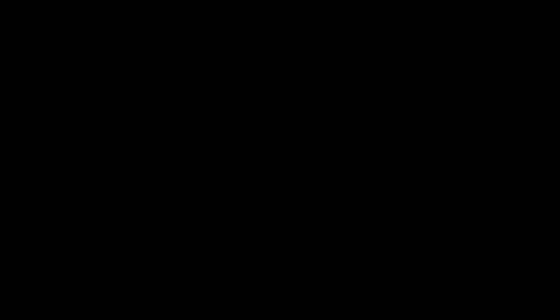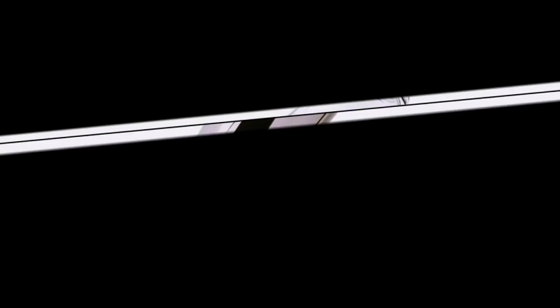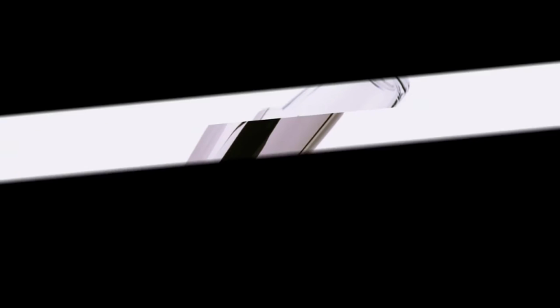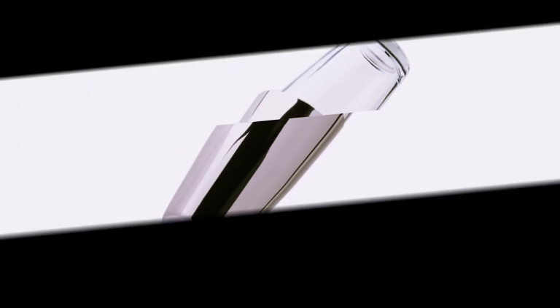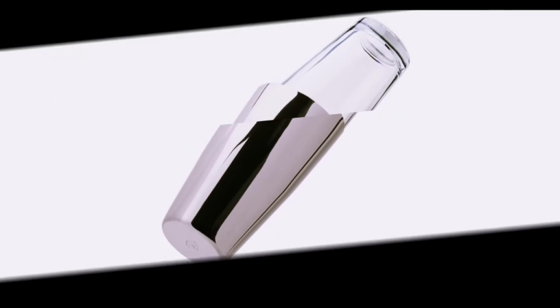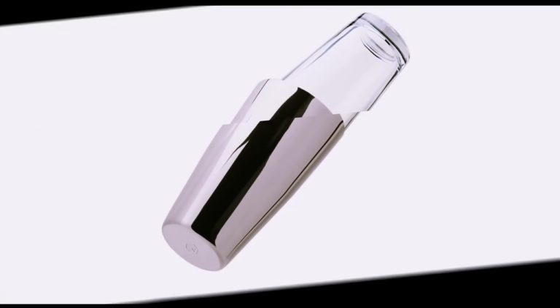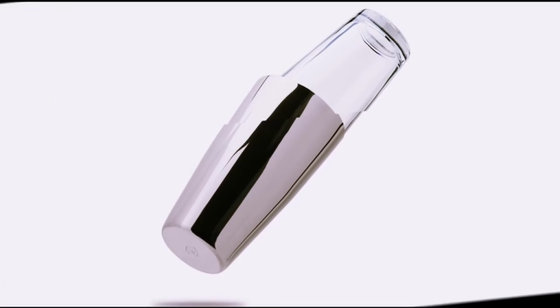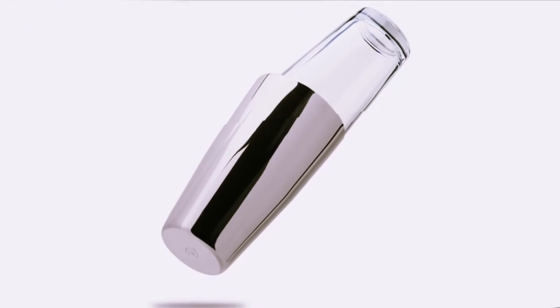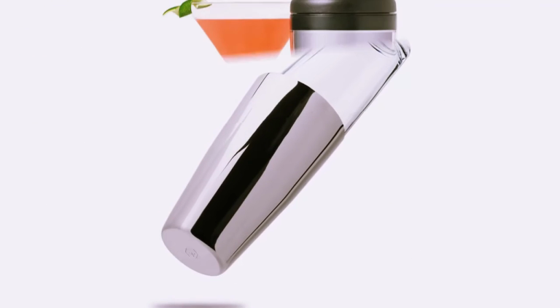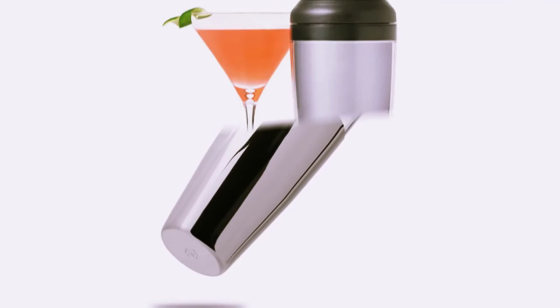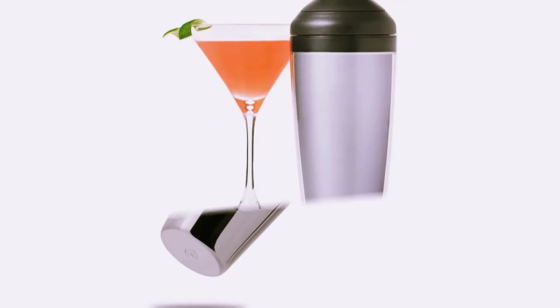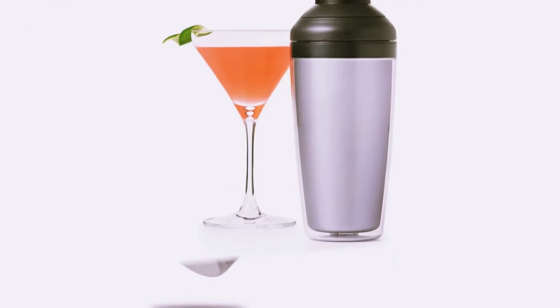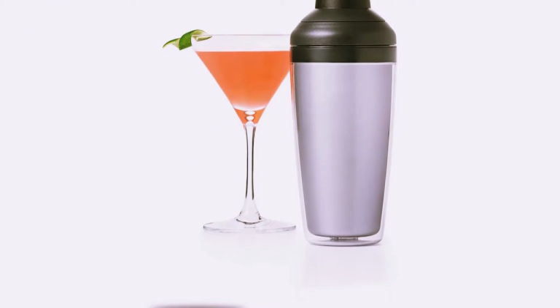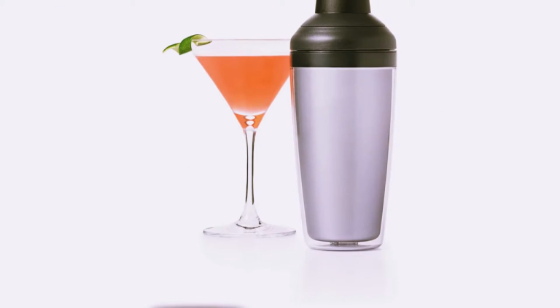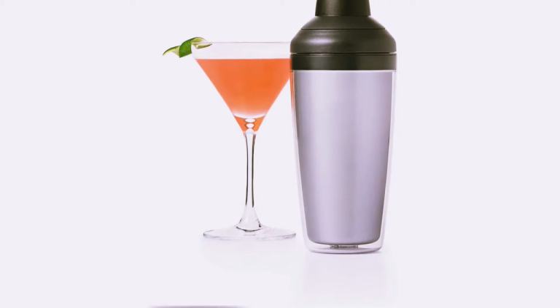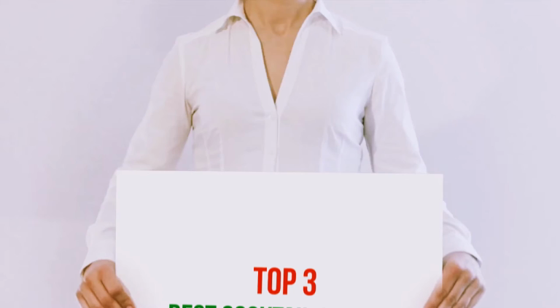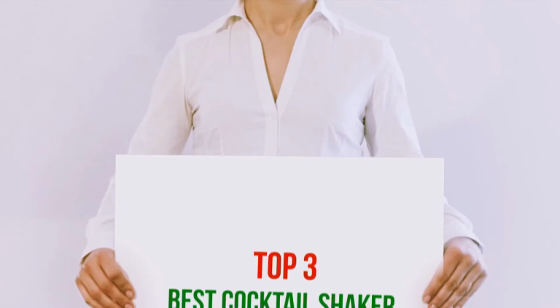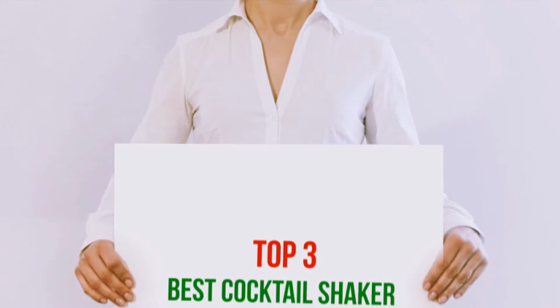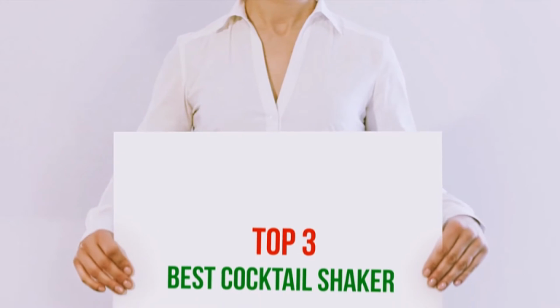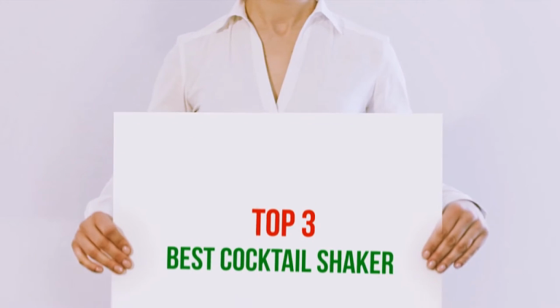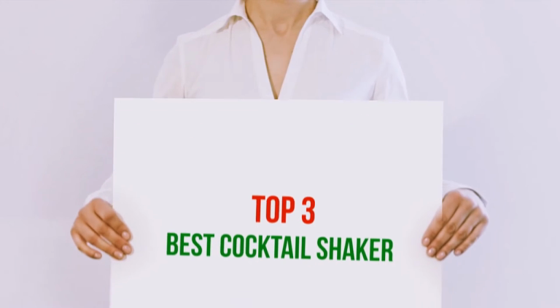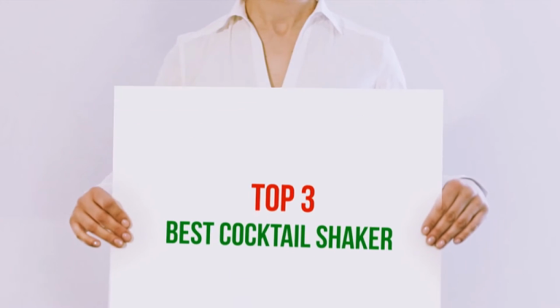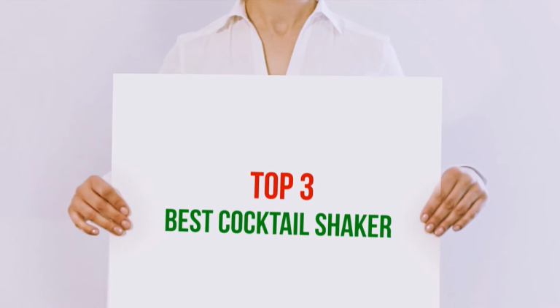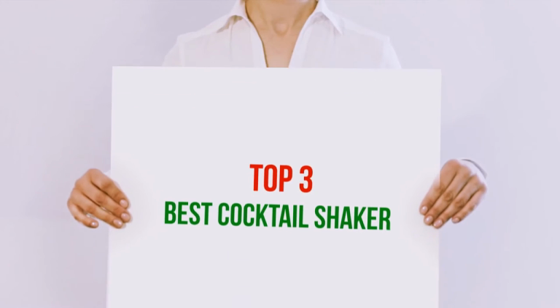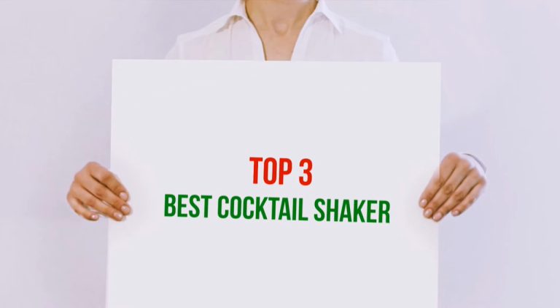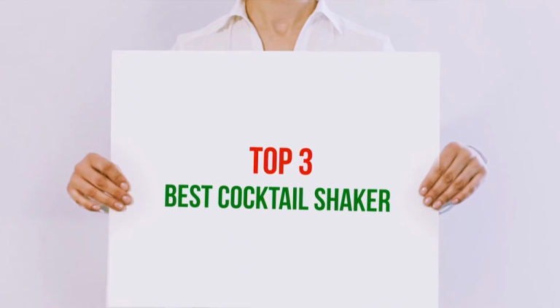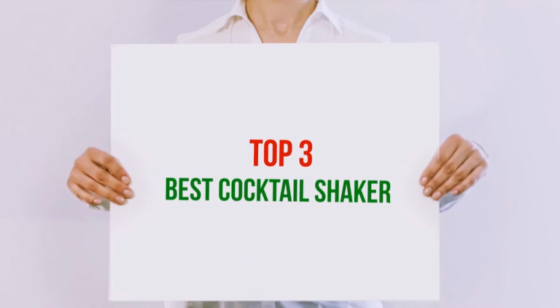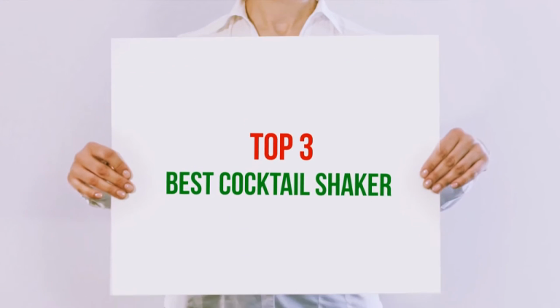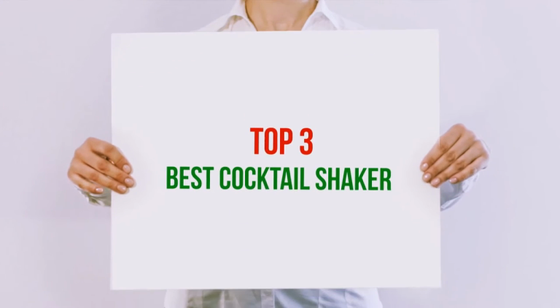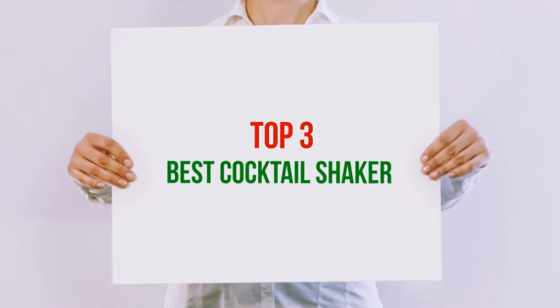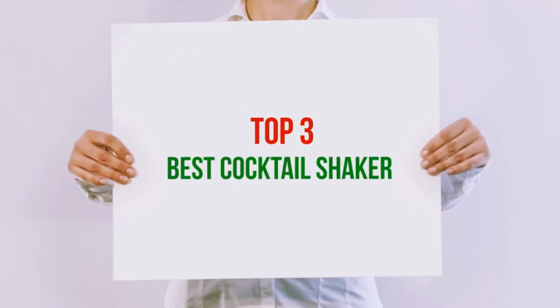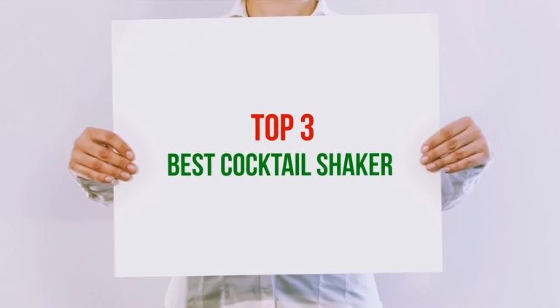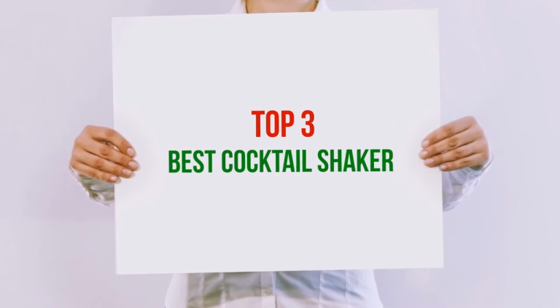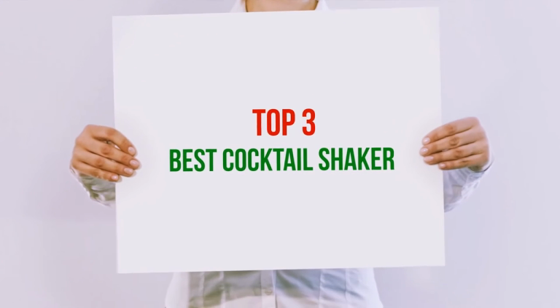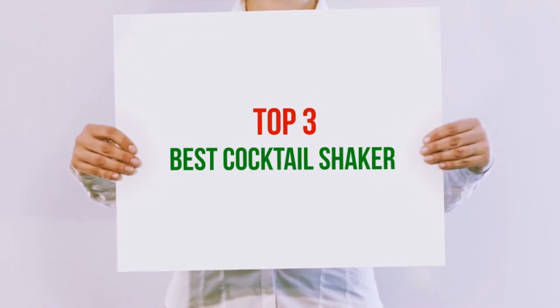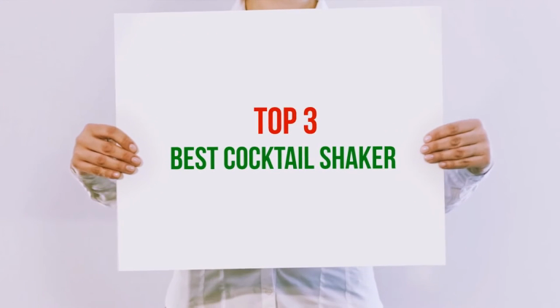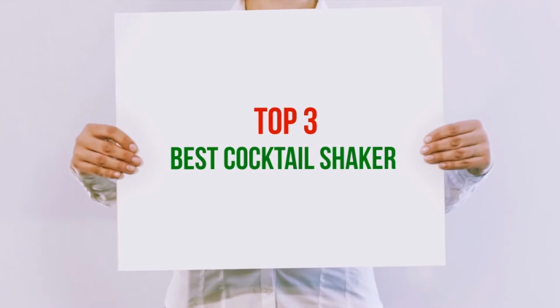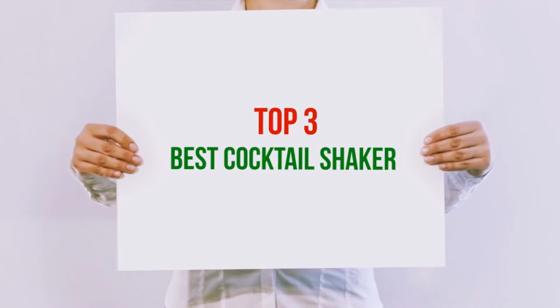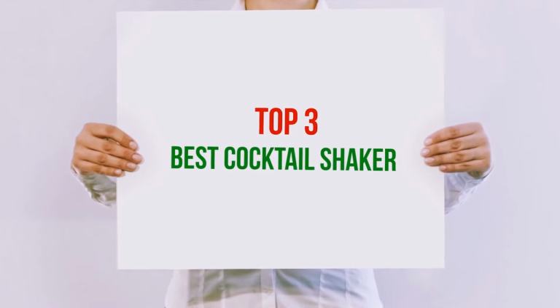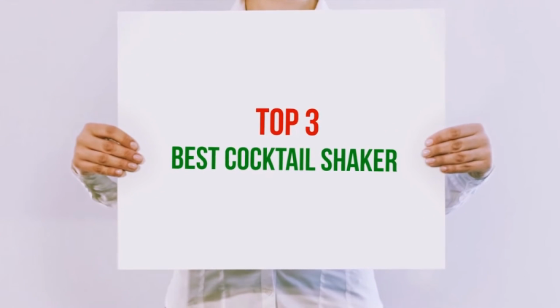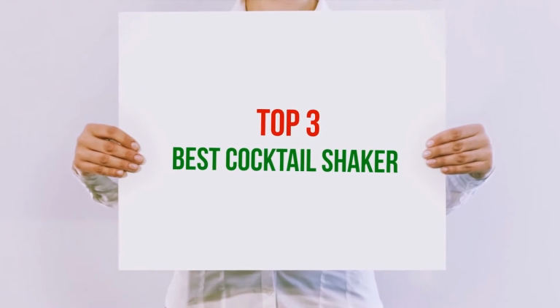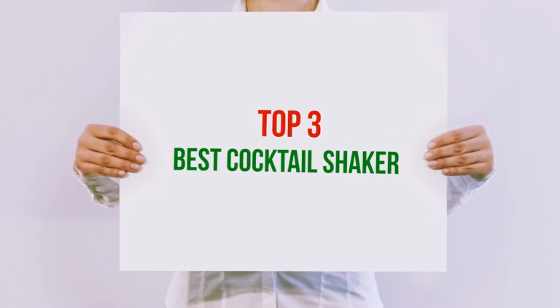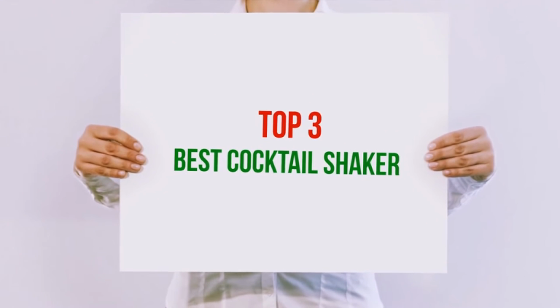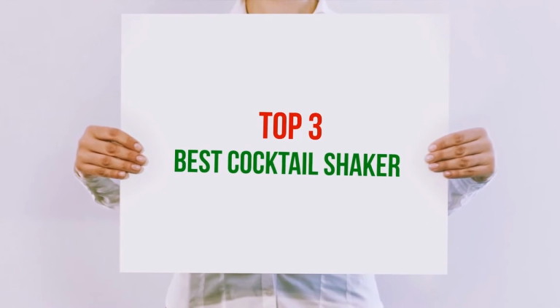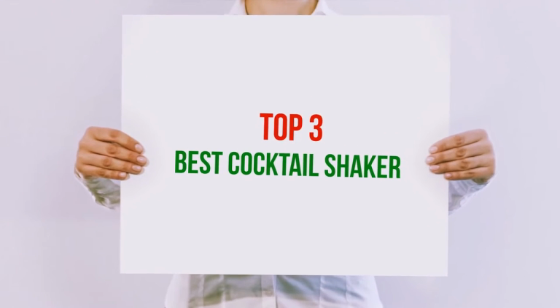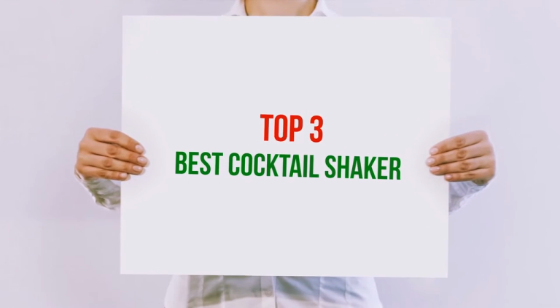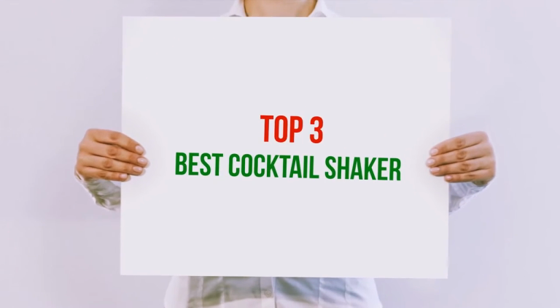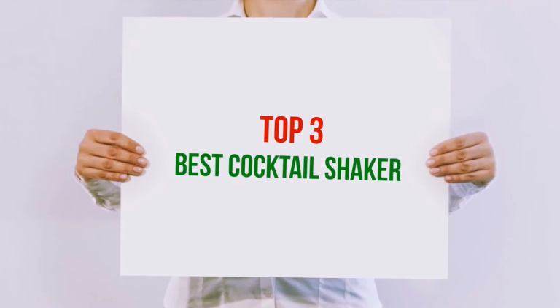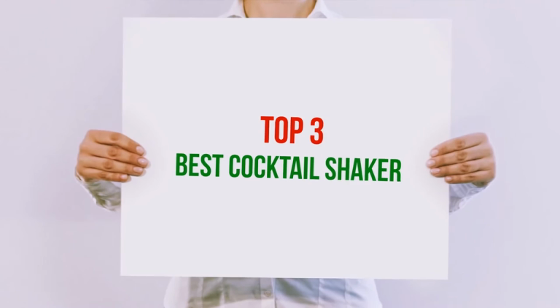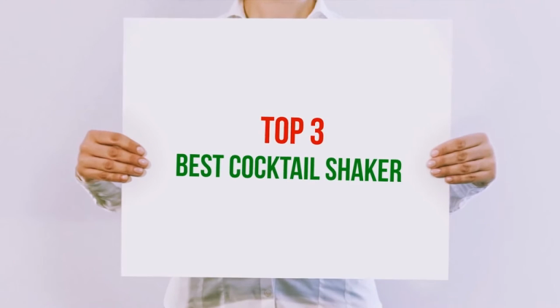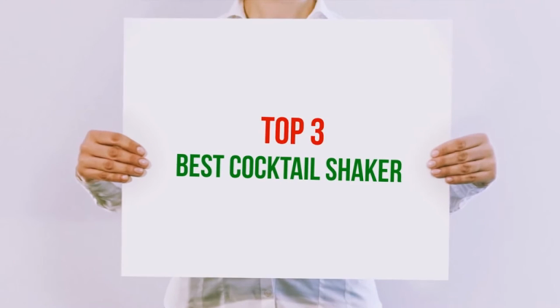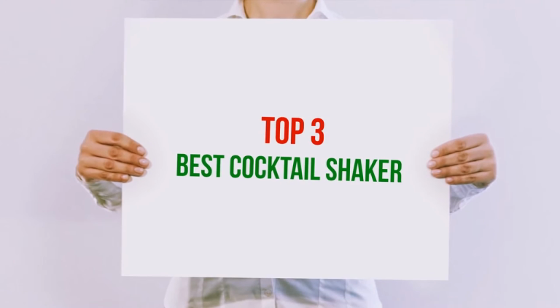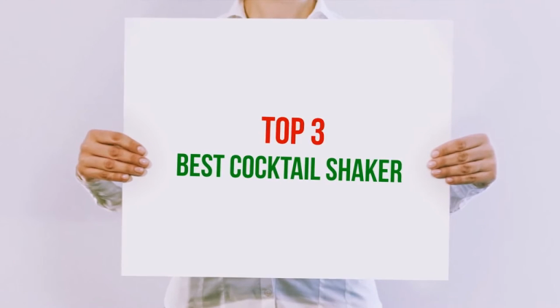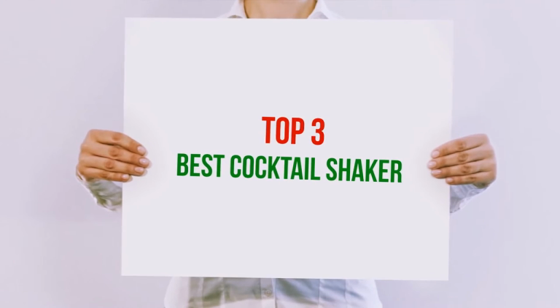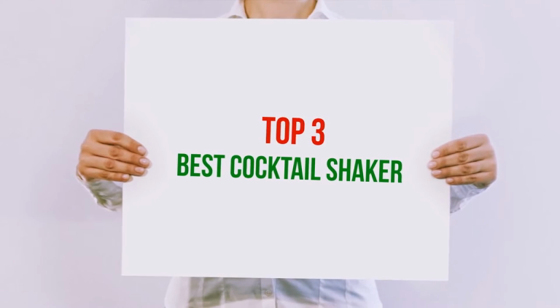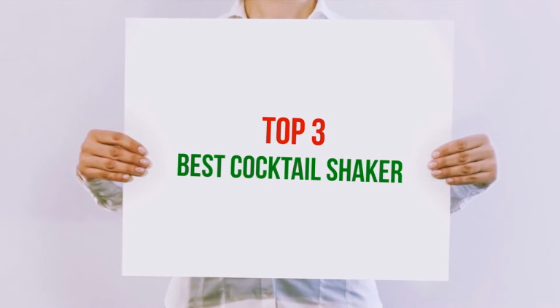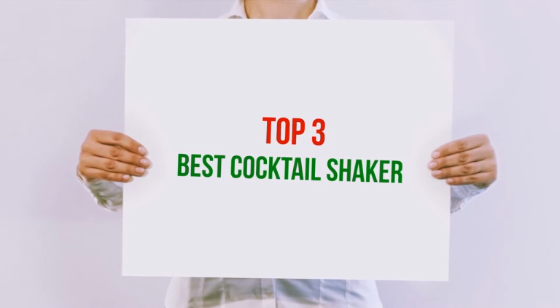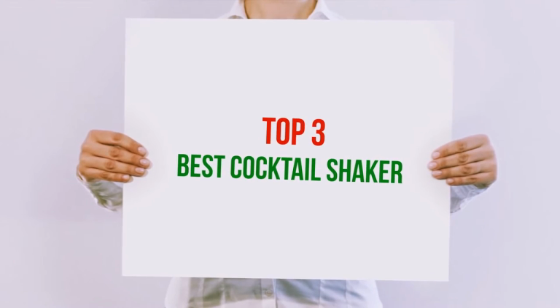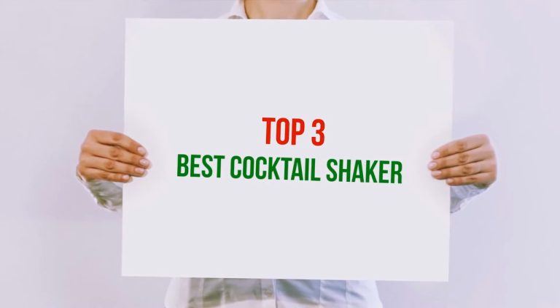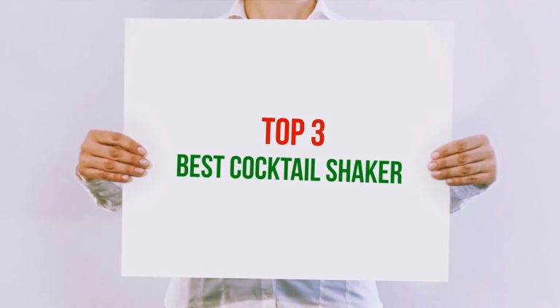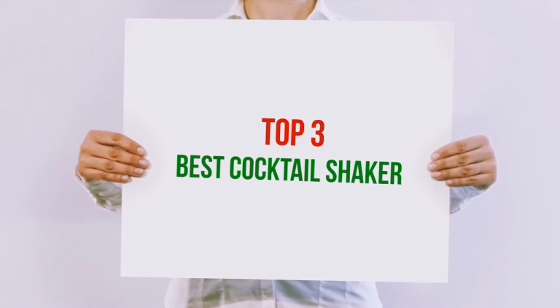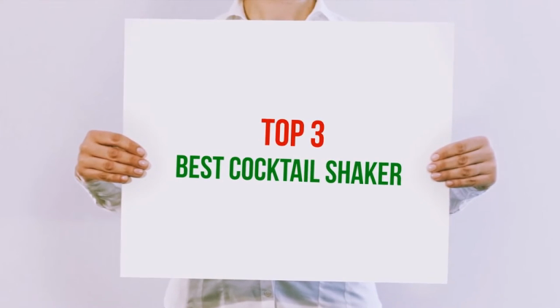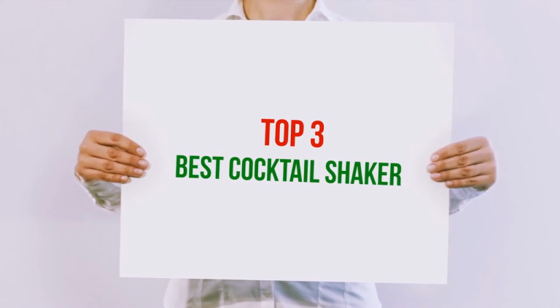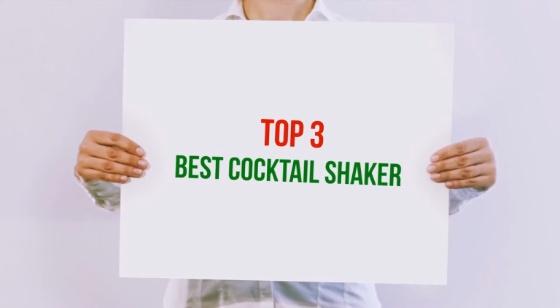Hi guys, welcome back to my channel. In today's video, we gonna check out the top 3 best cocktail shakers.